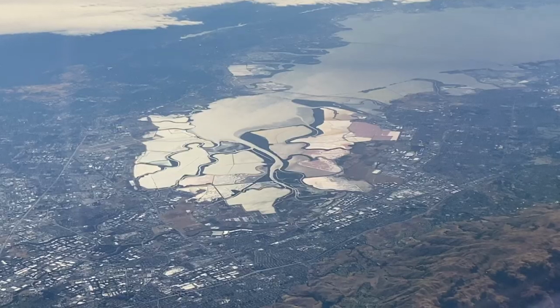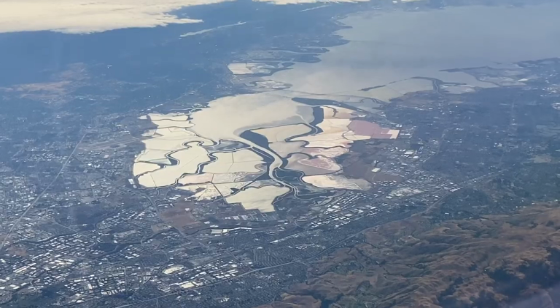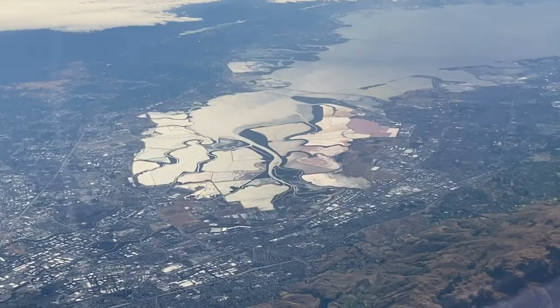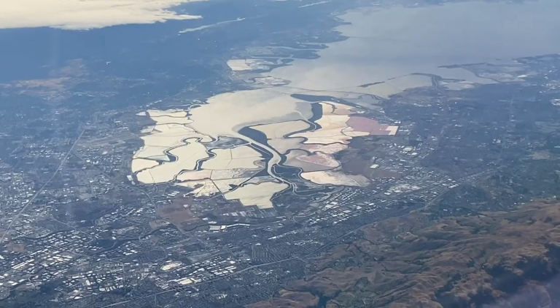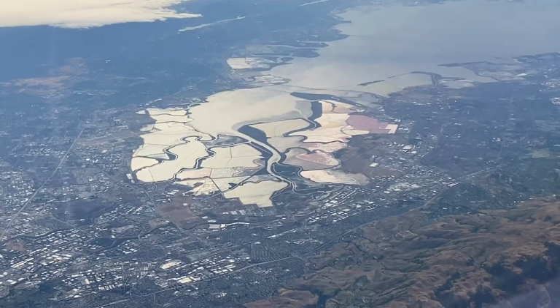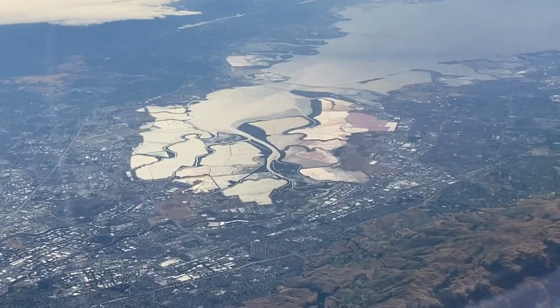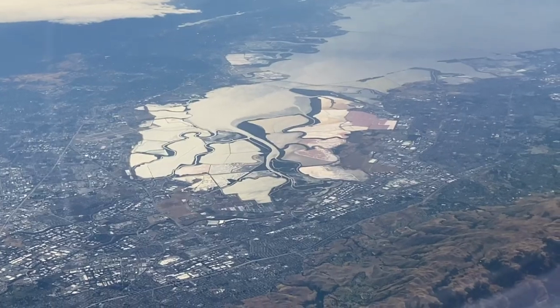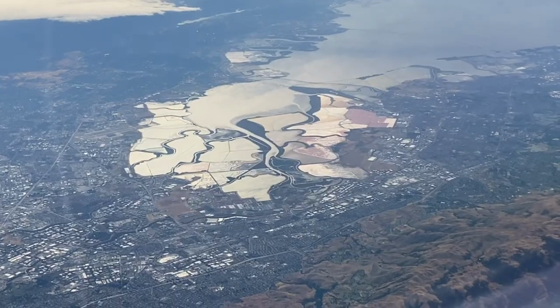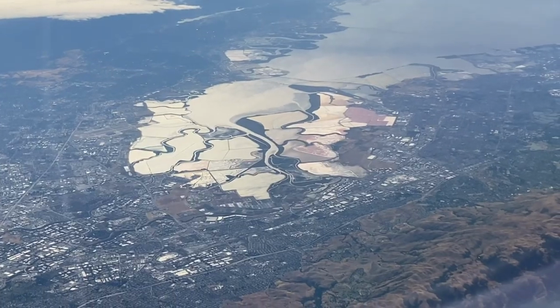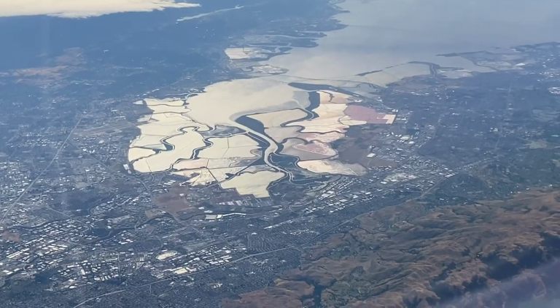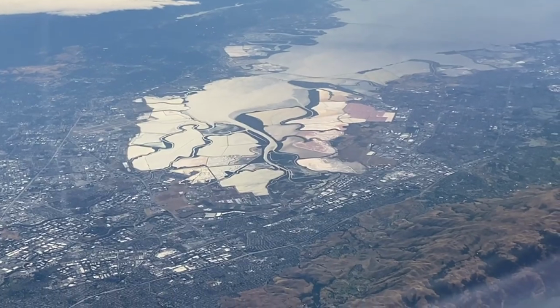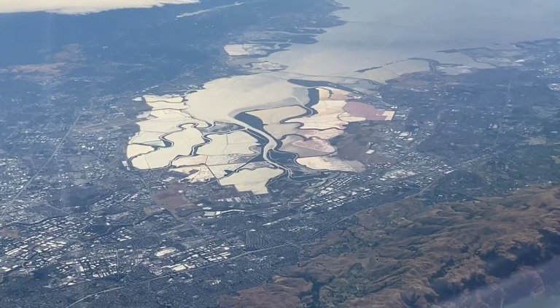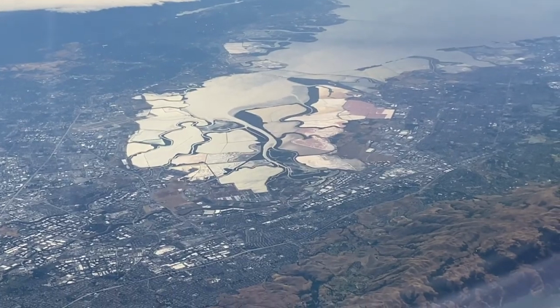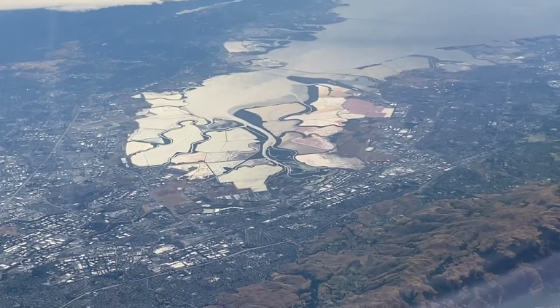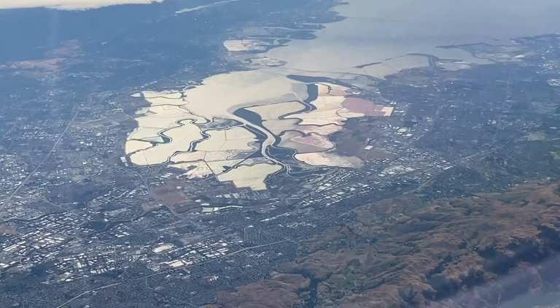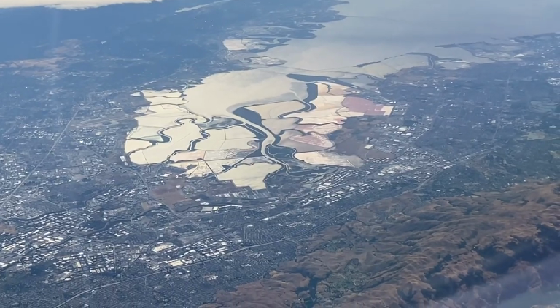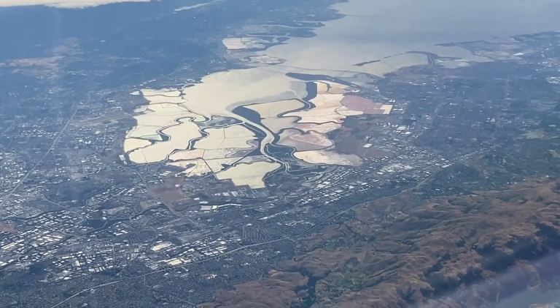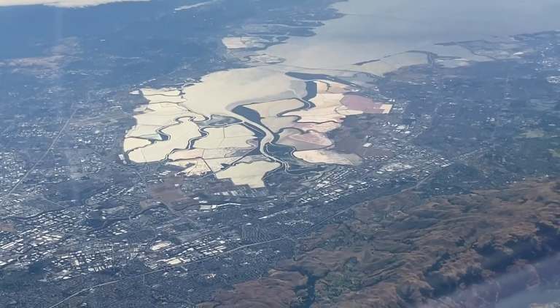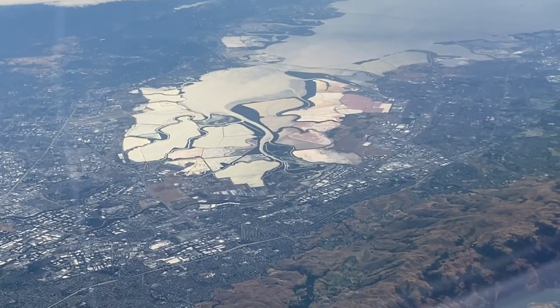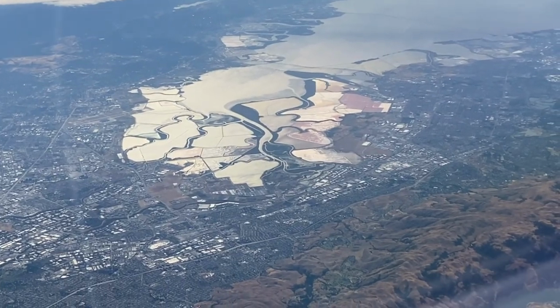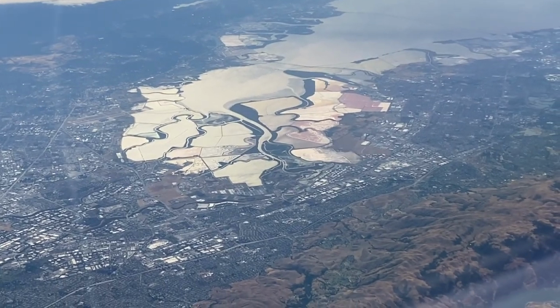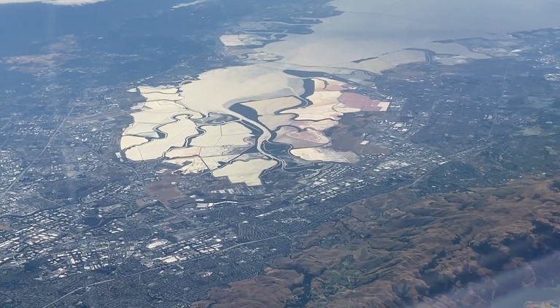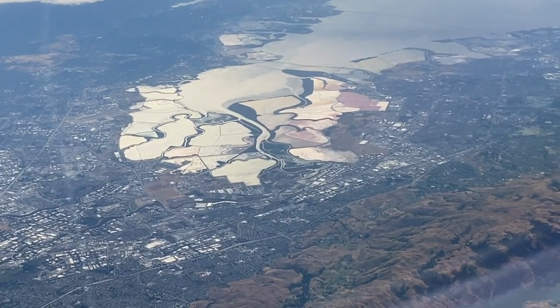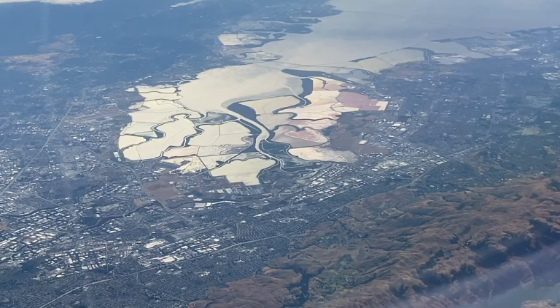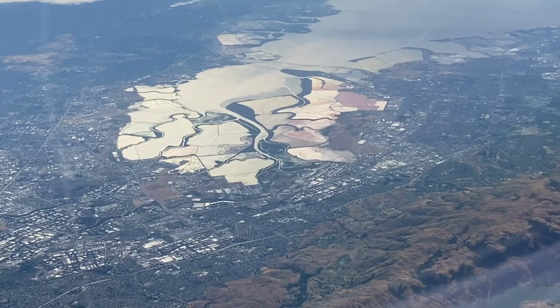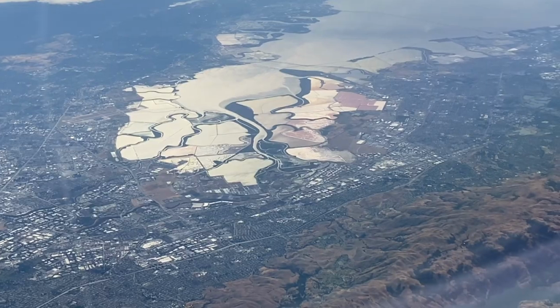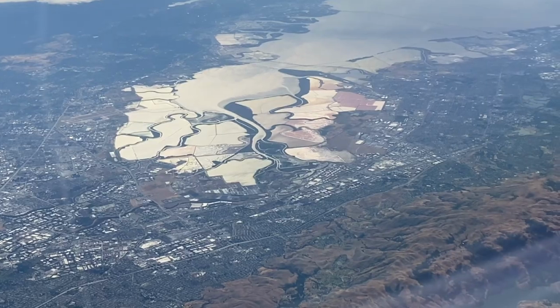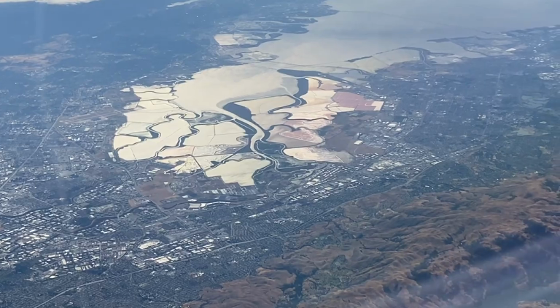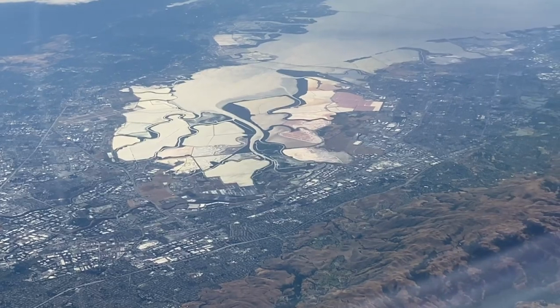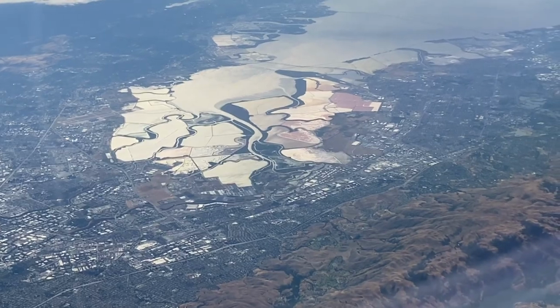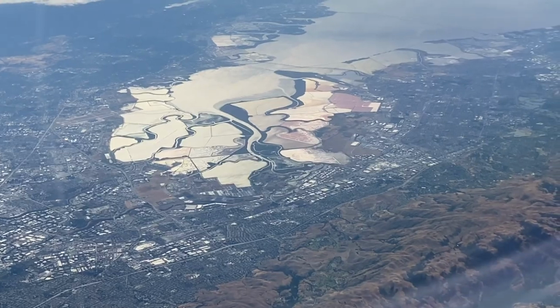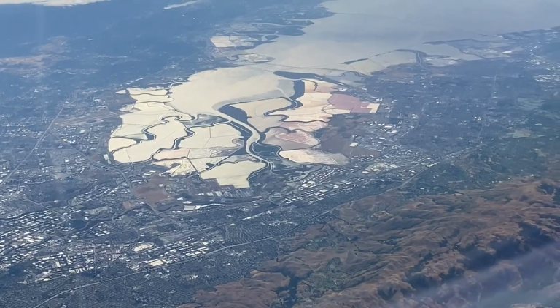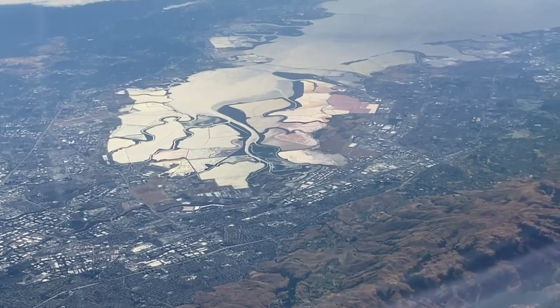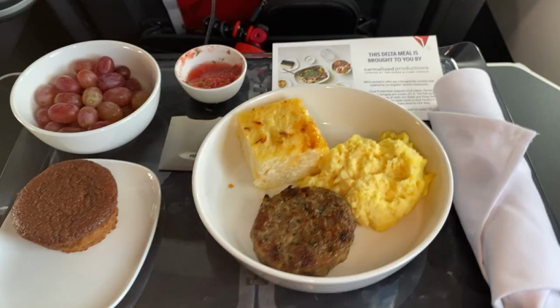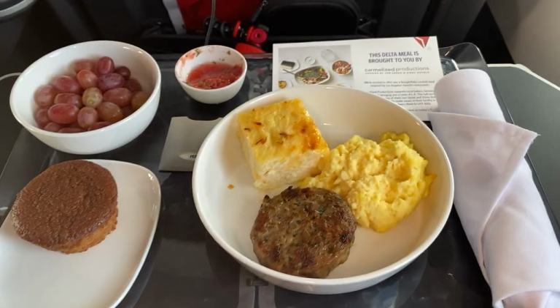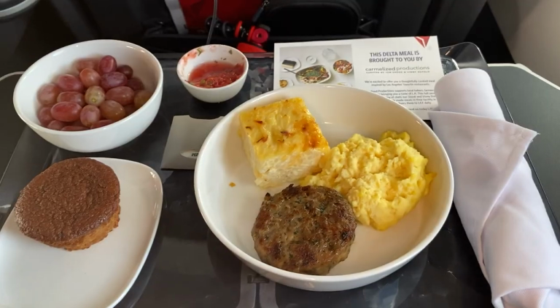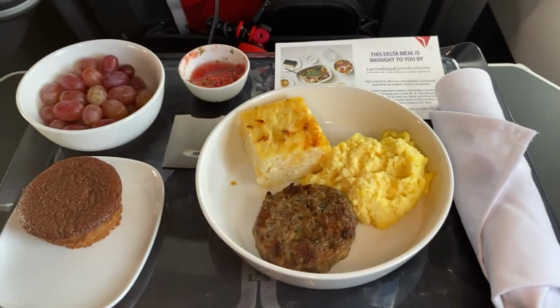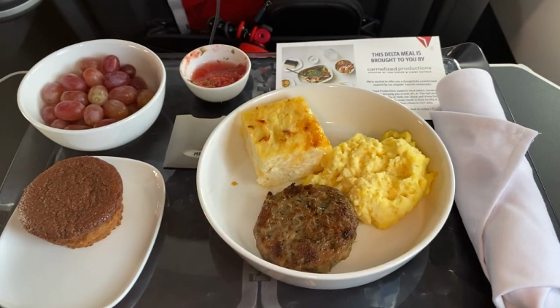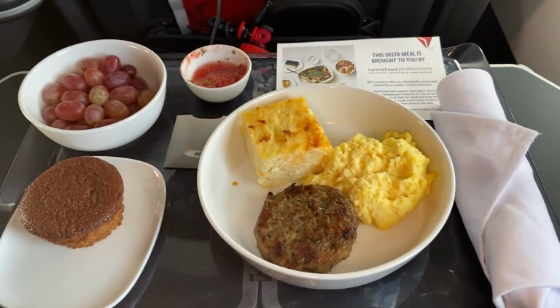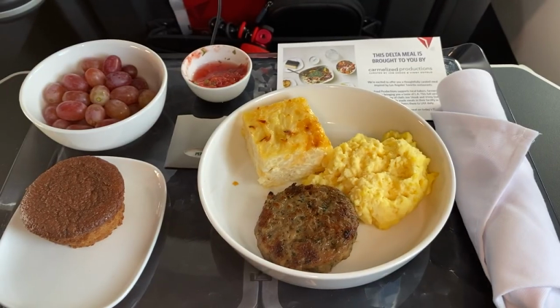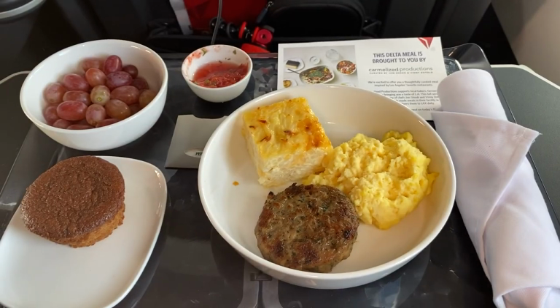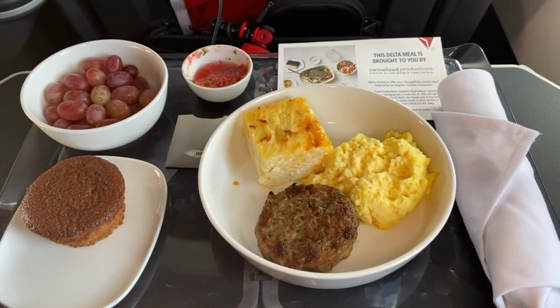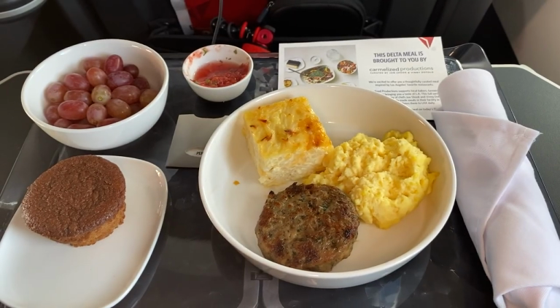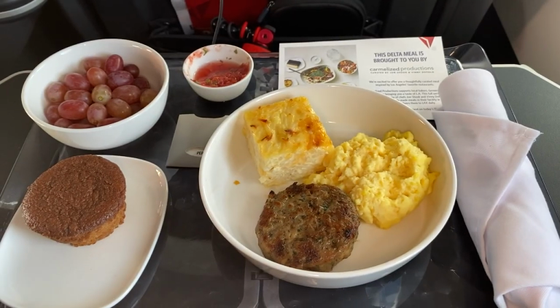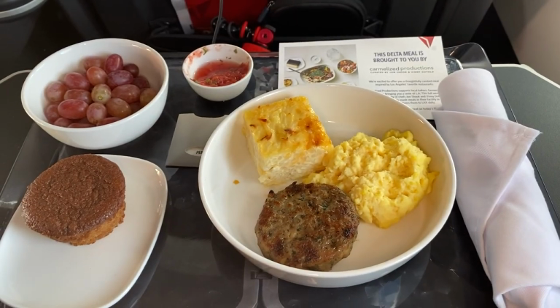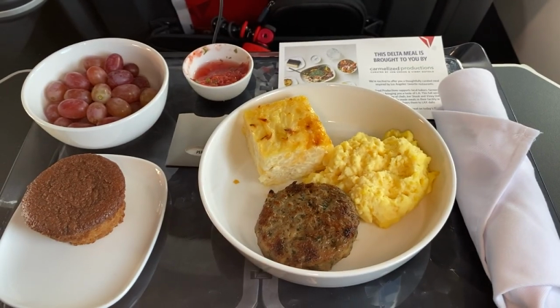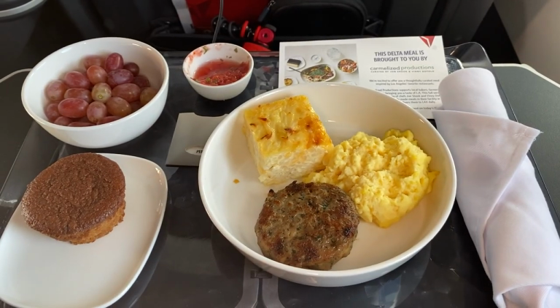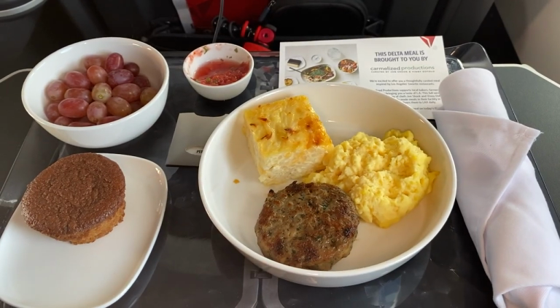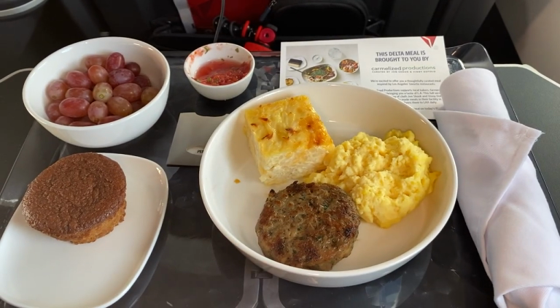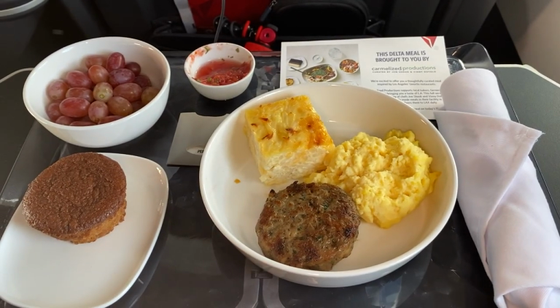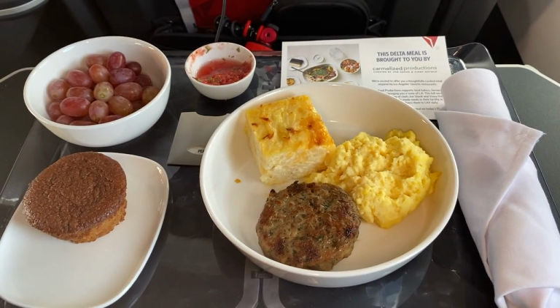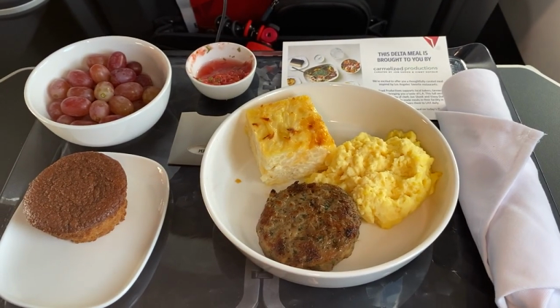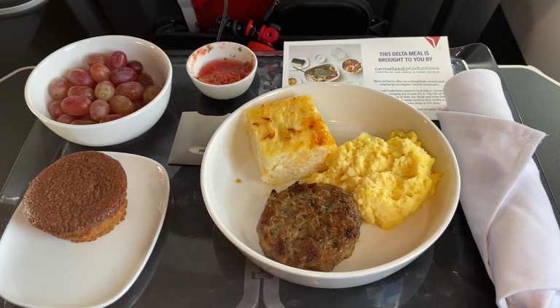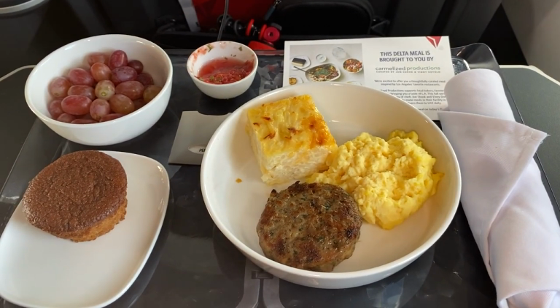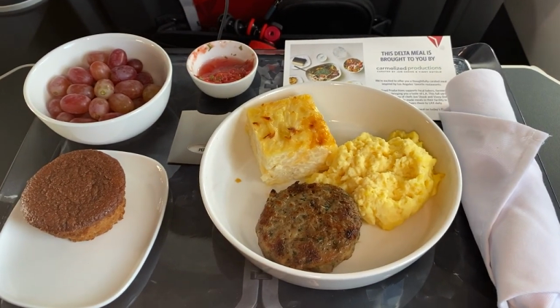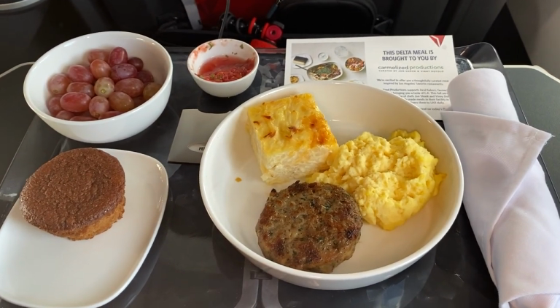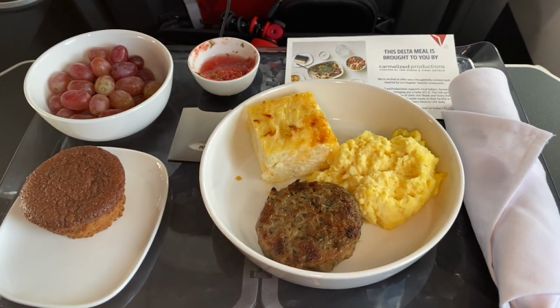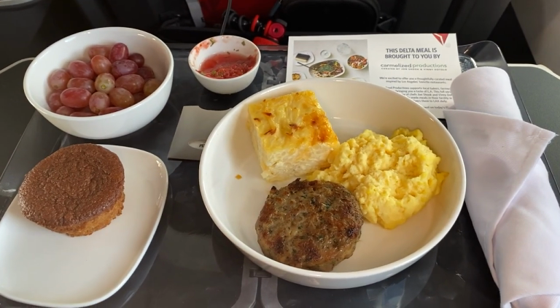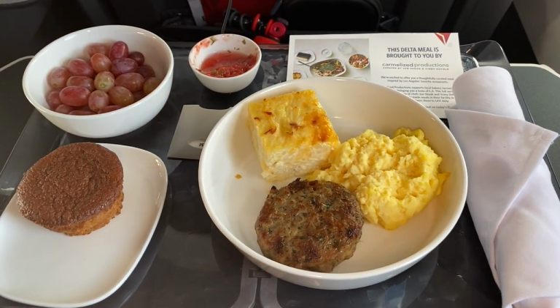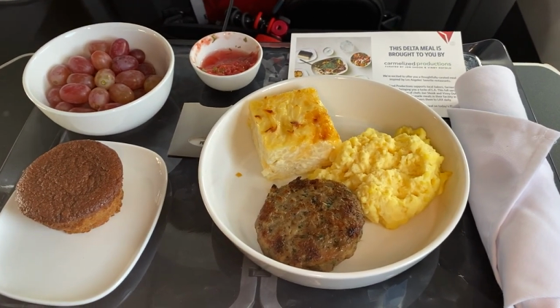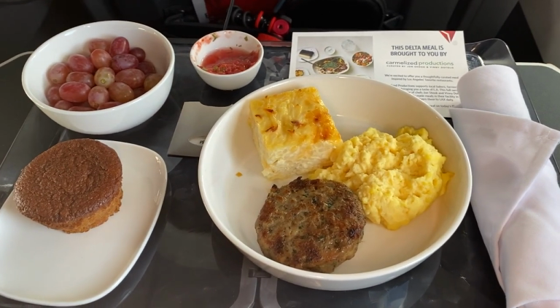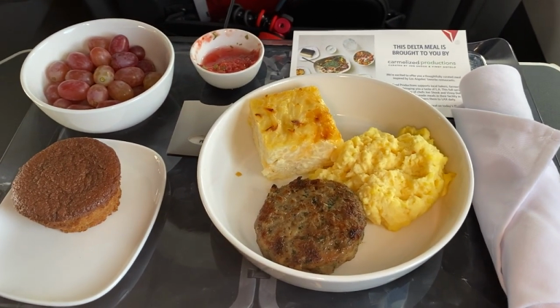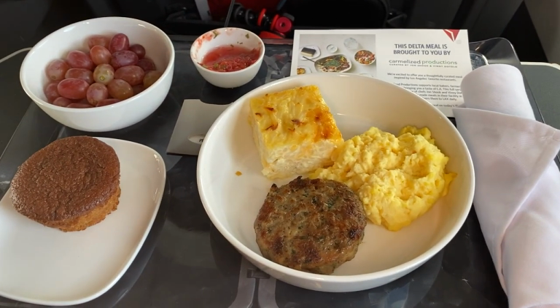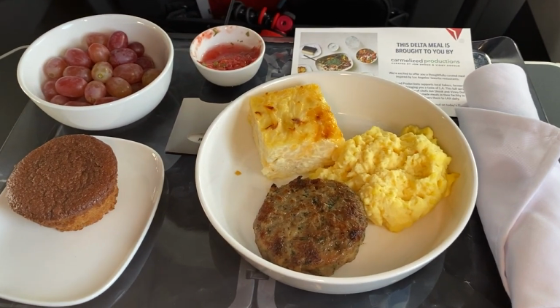By comparison, if you take this same route on a mainline Delta aircraft, you'll be presented with a full hot meal service on a tray.